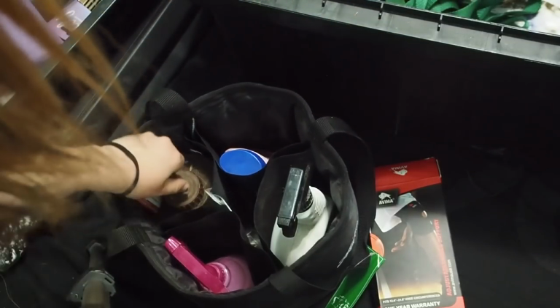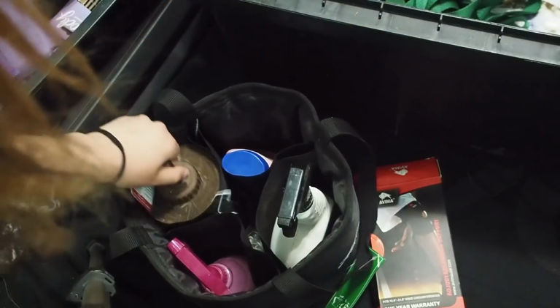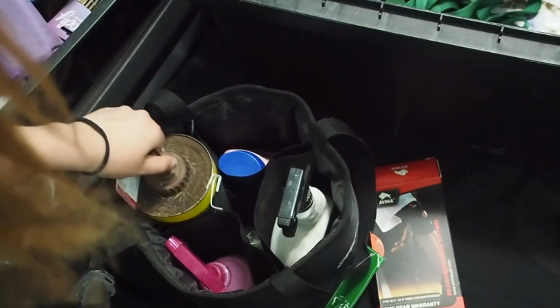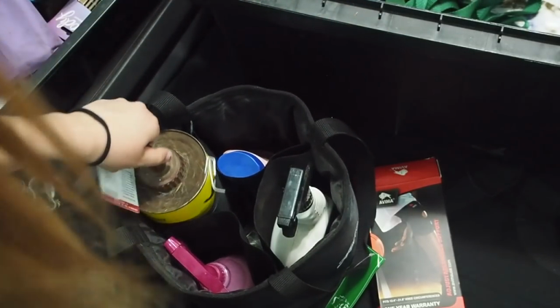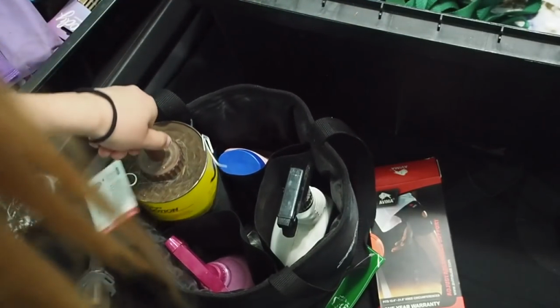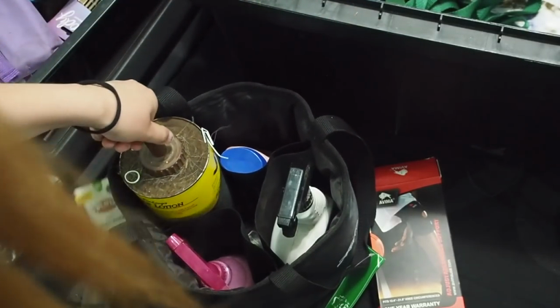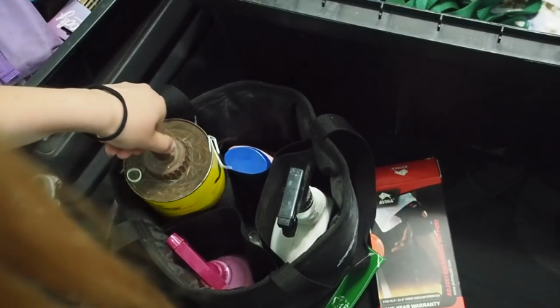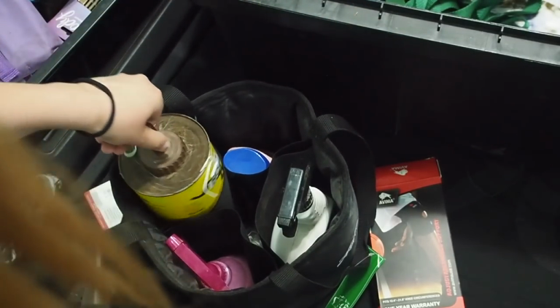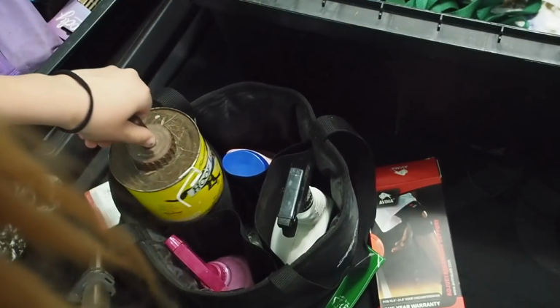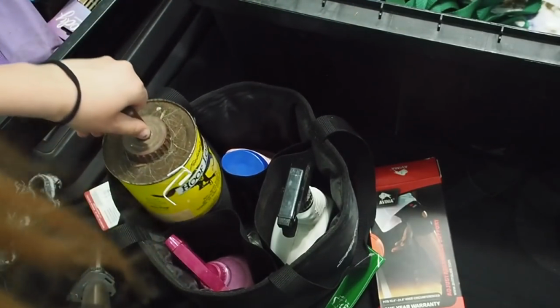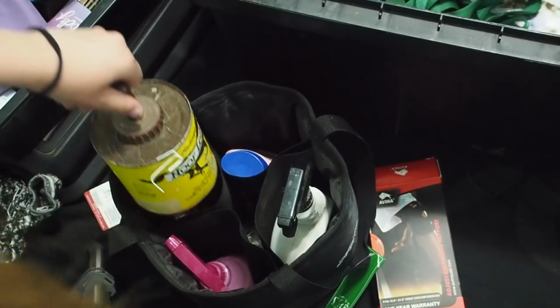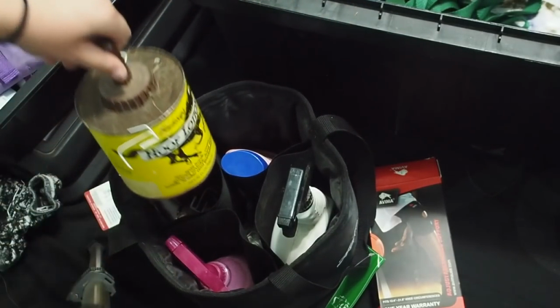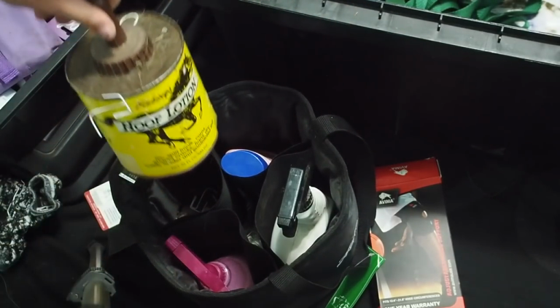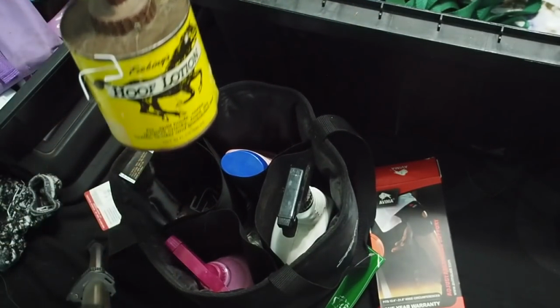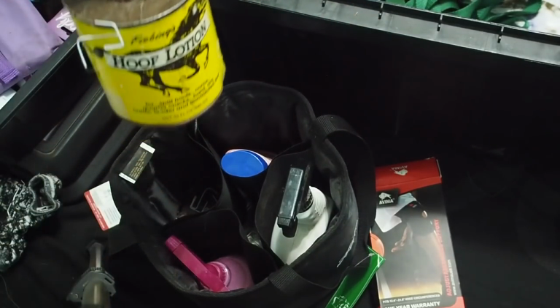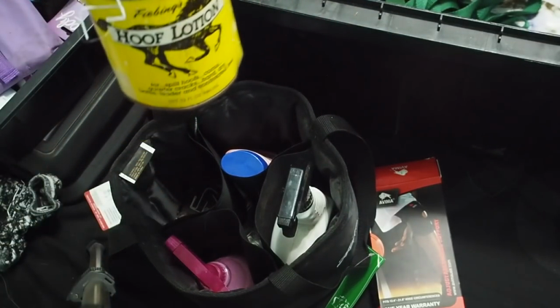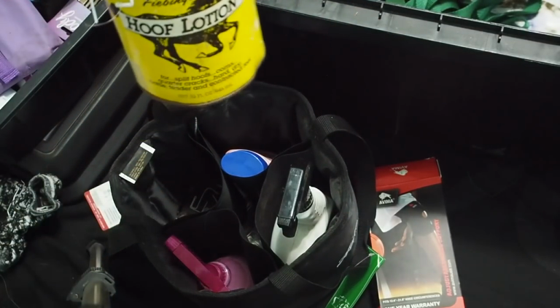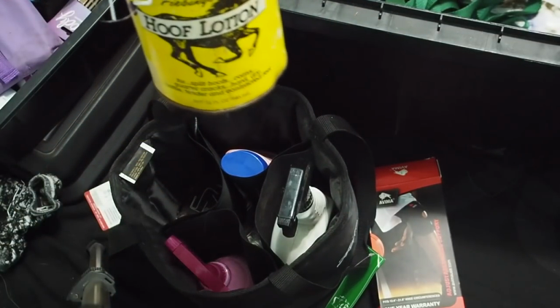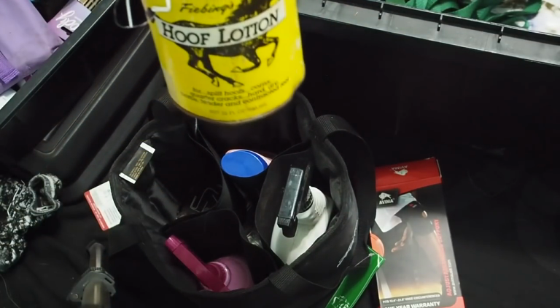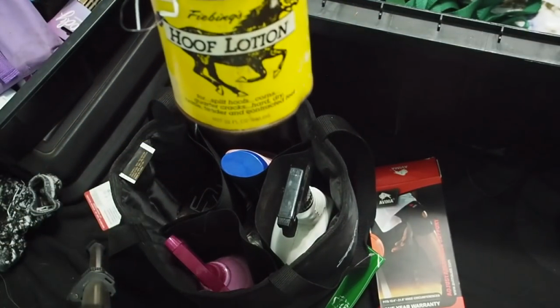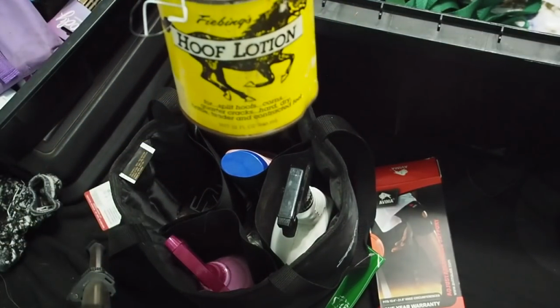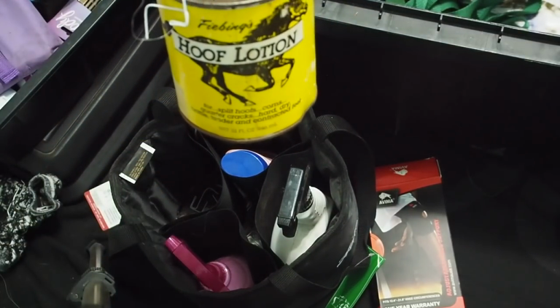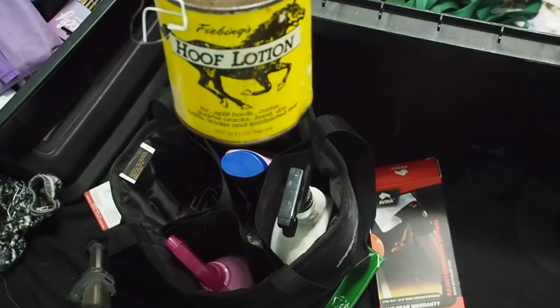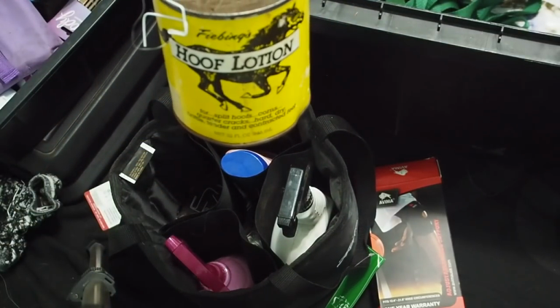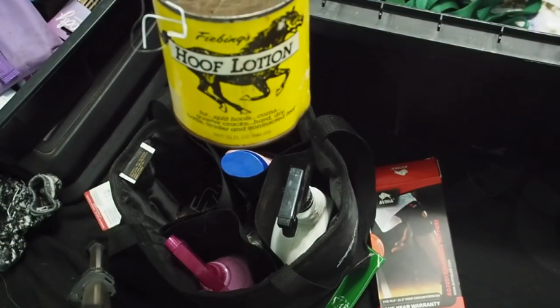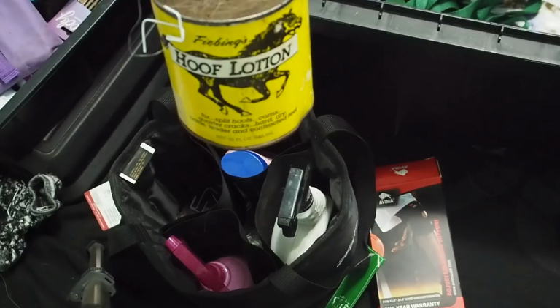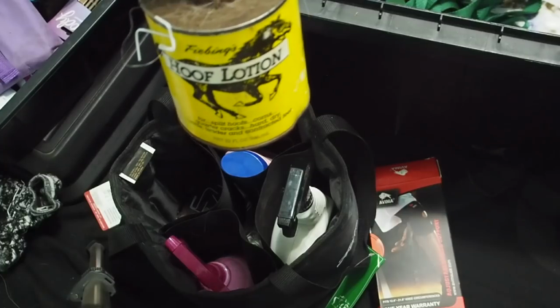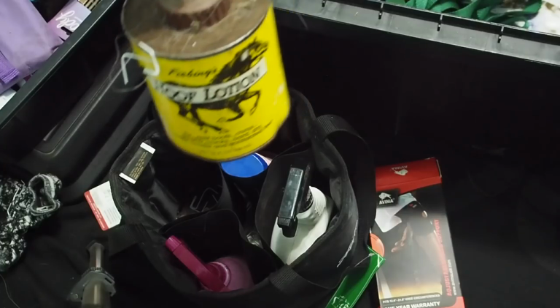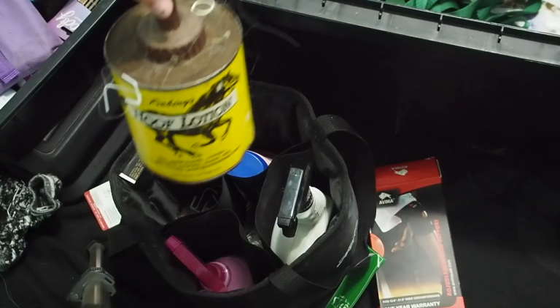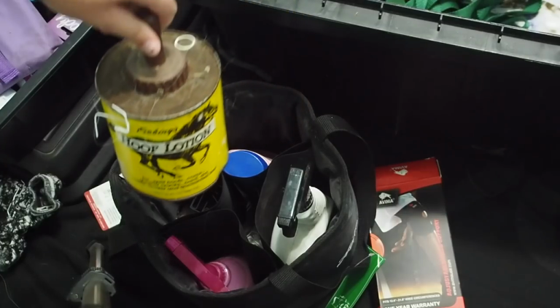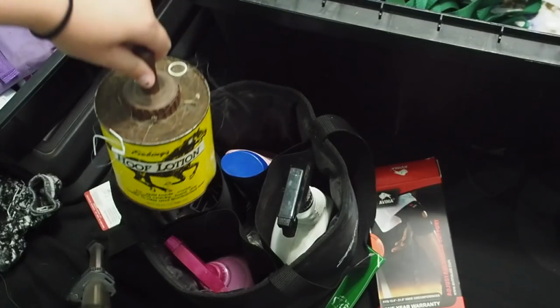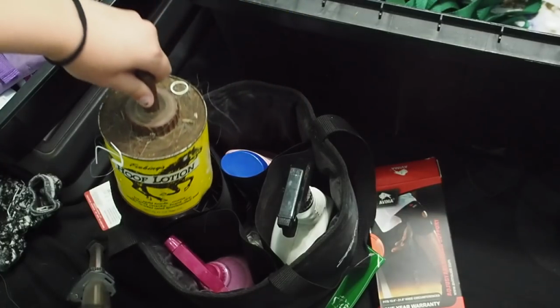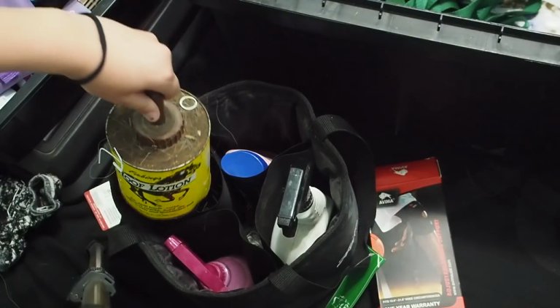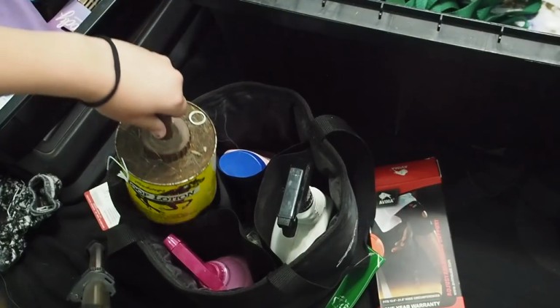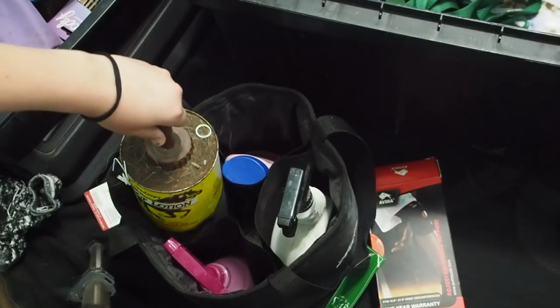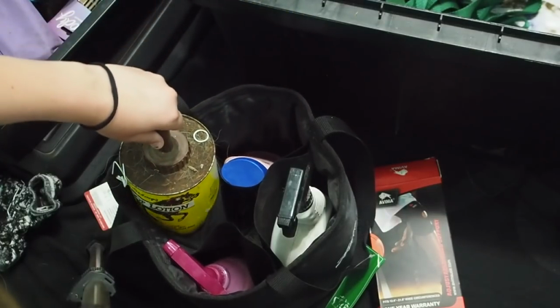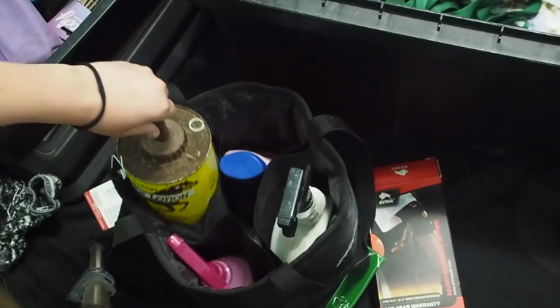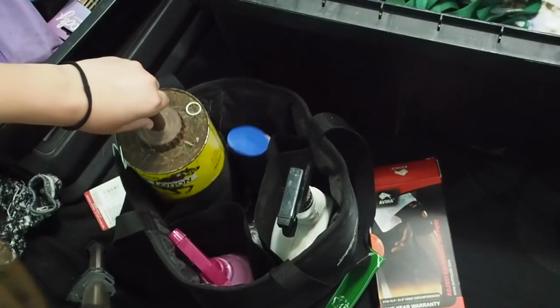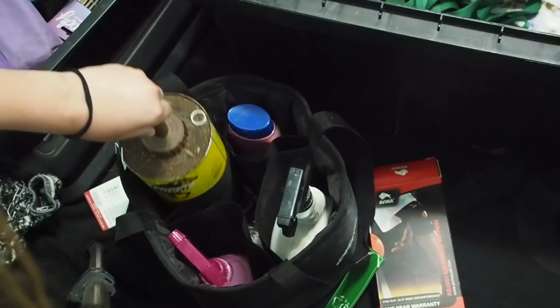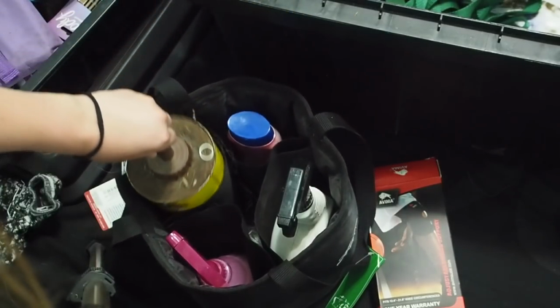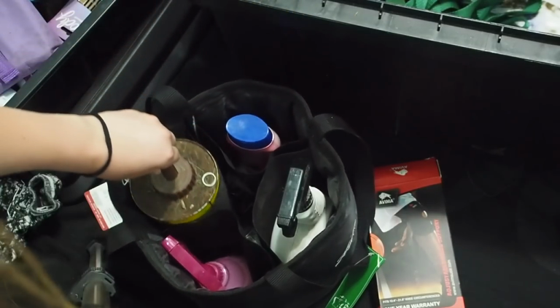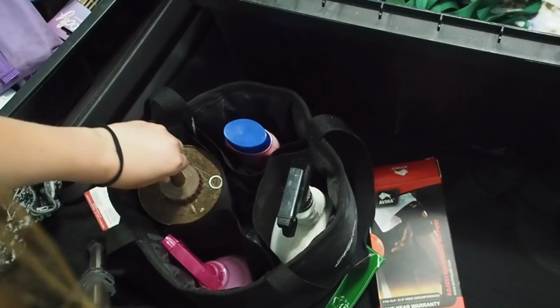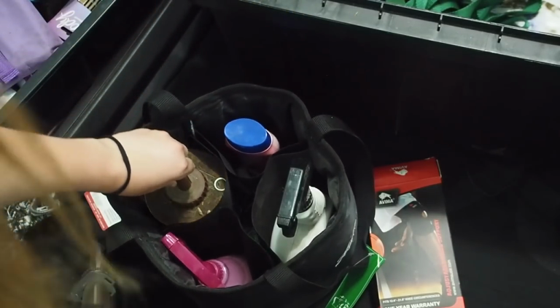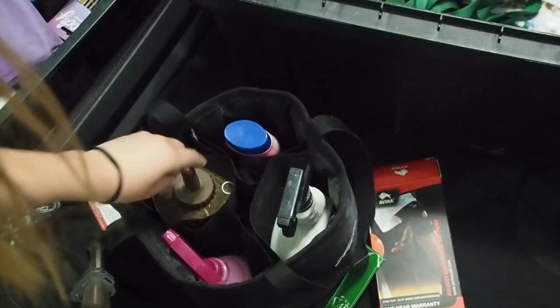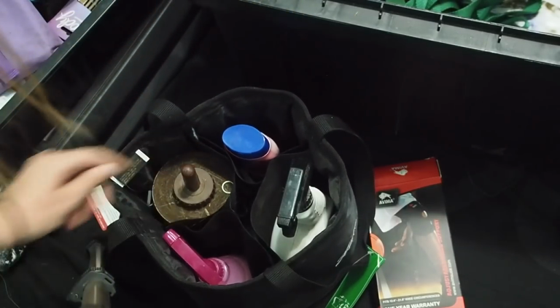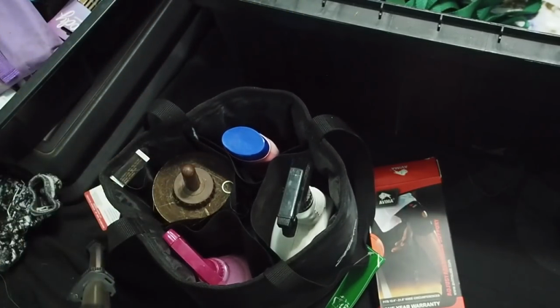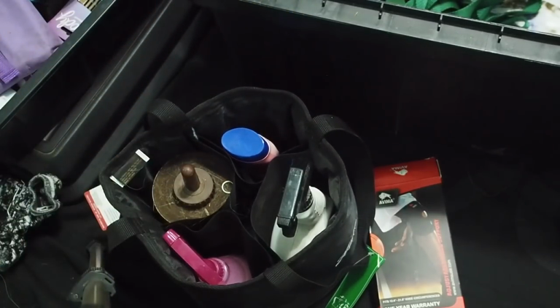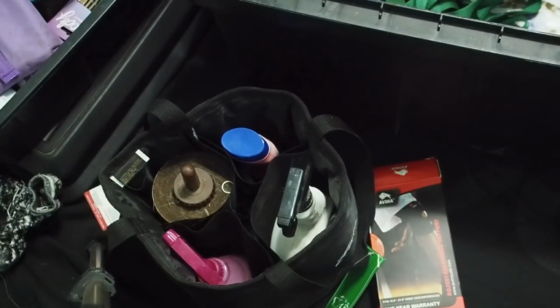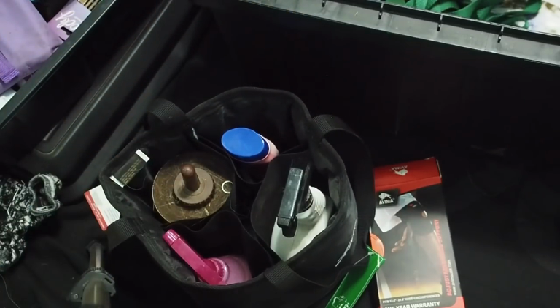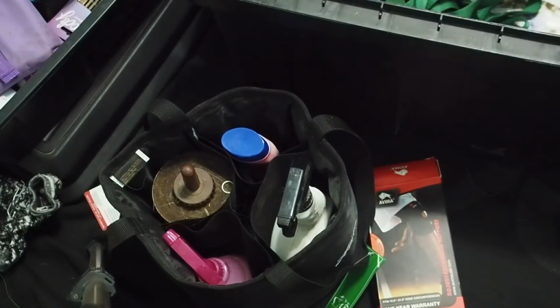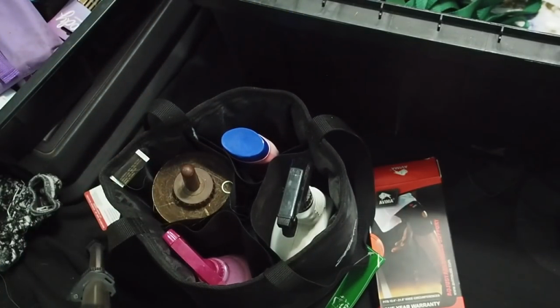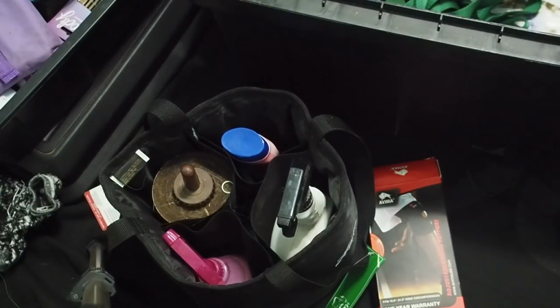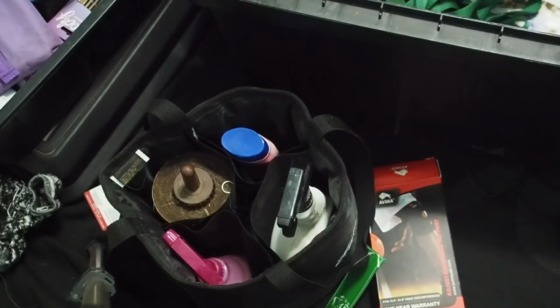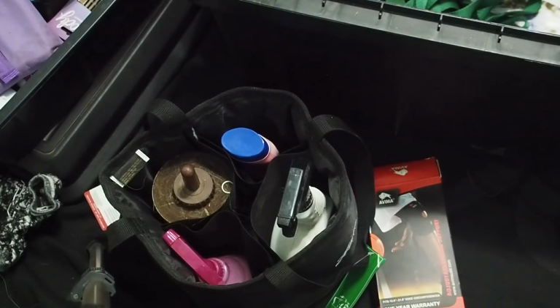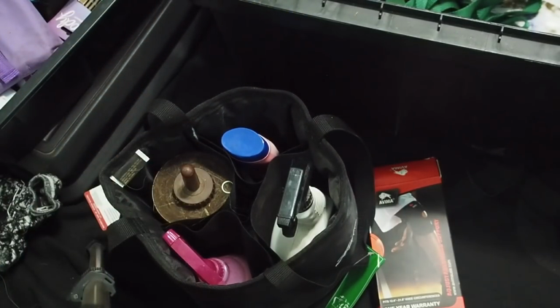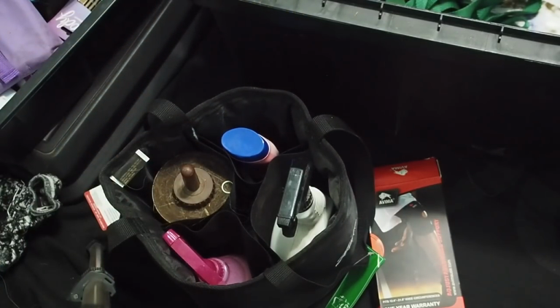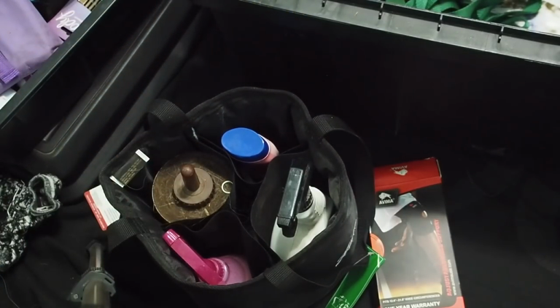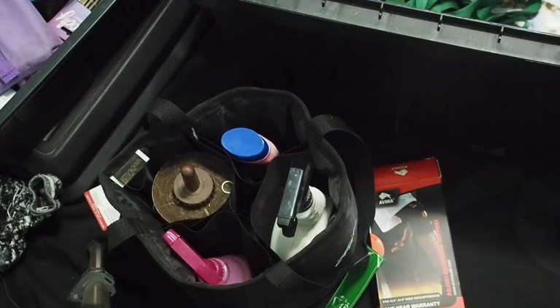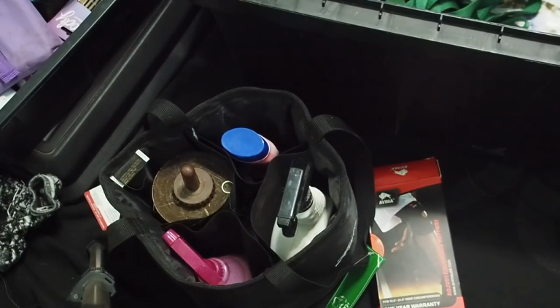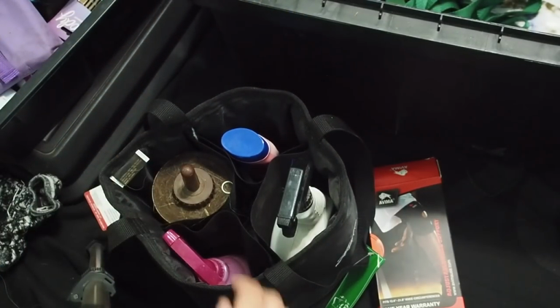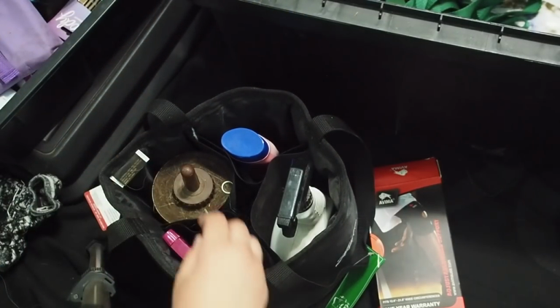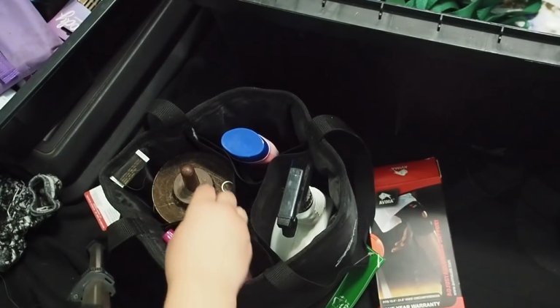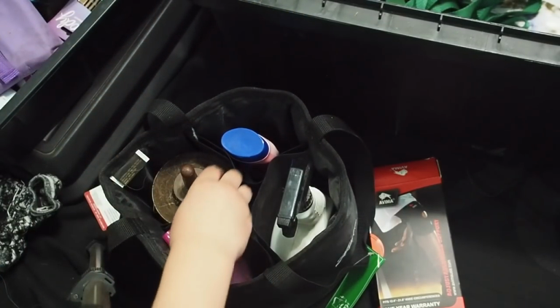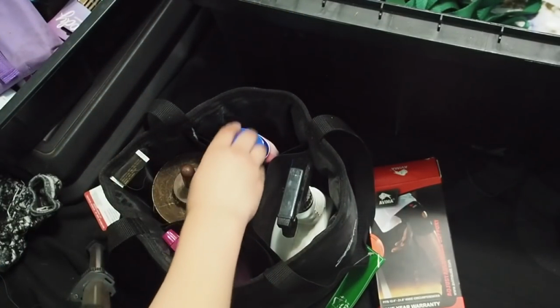Got some more Quick Knots because I think I'm supposed to reuse them. And then I have a thing of Hoof Lotion.